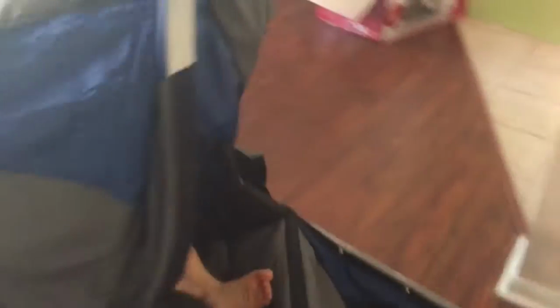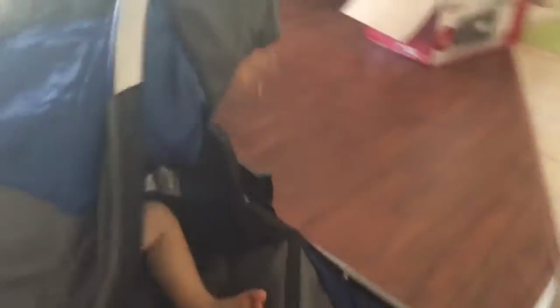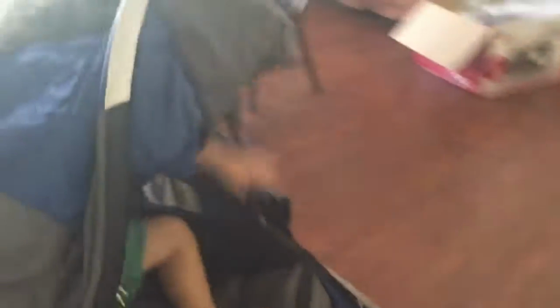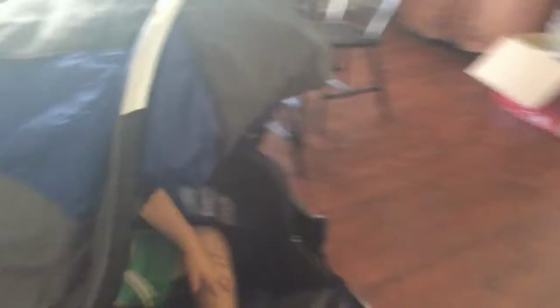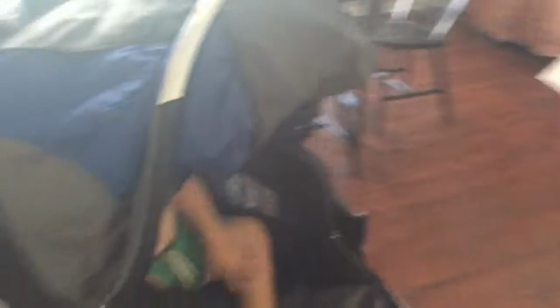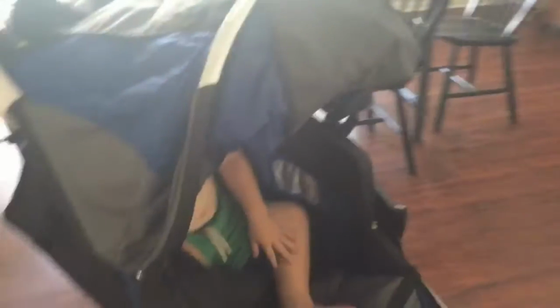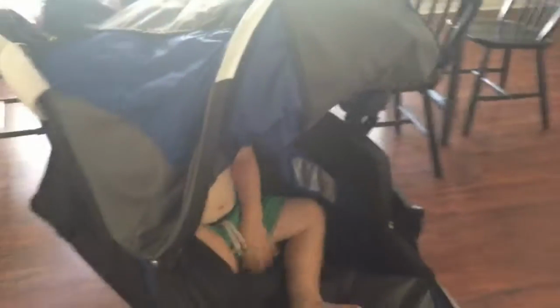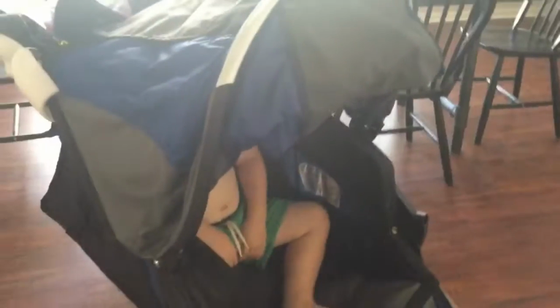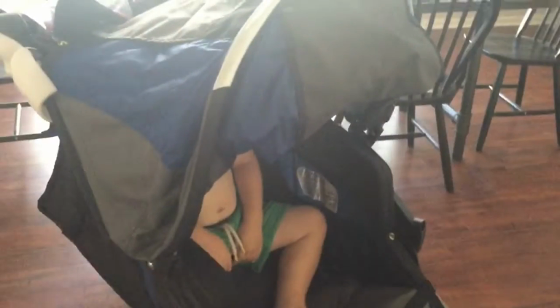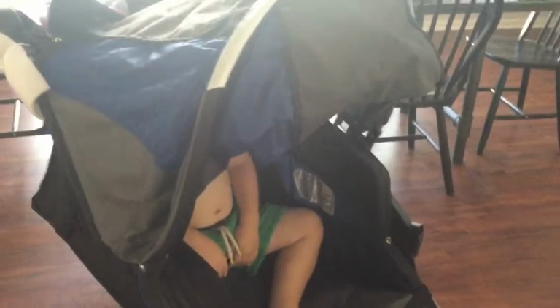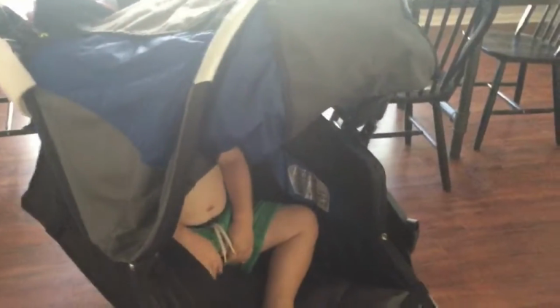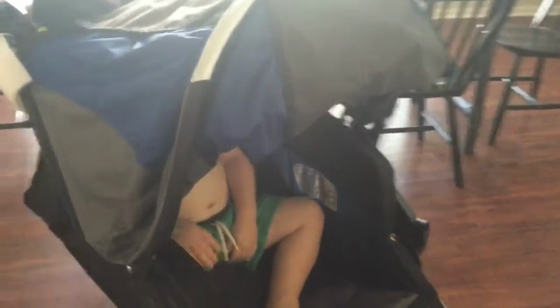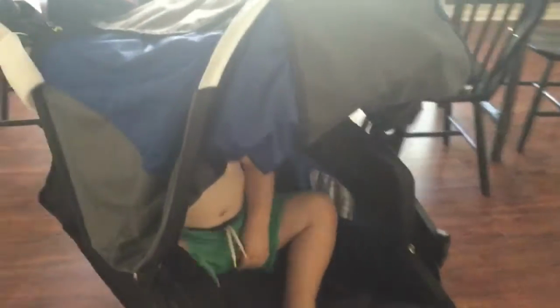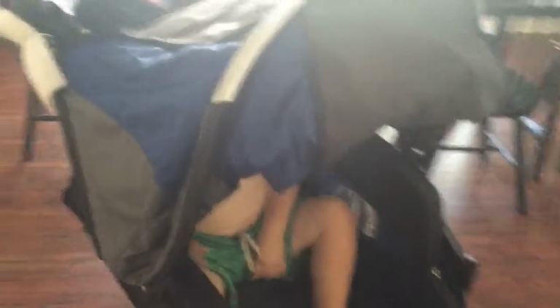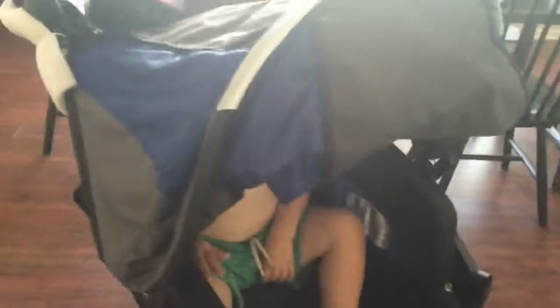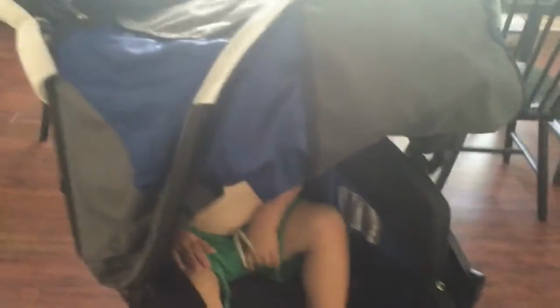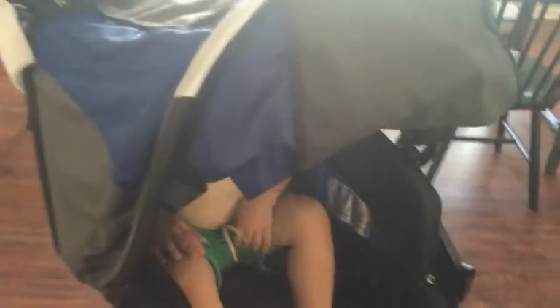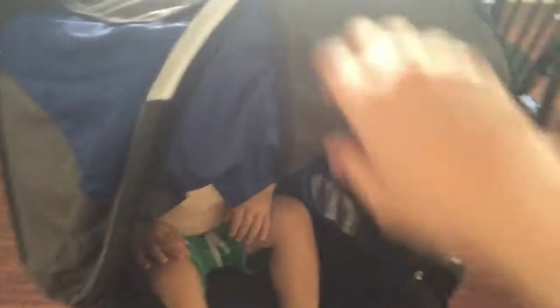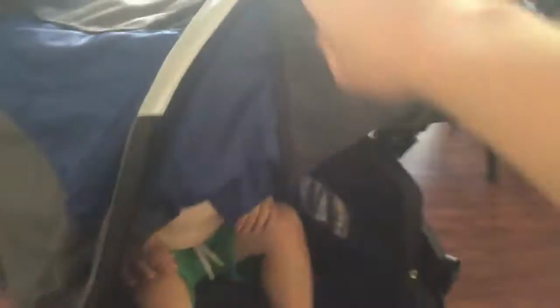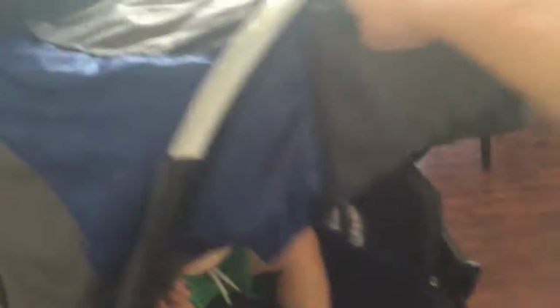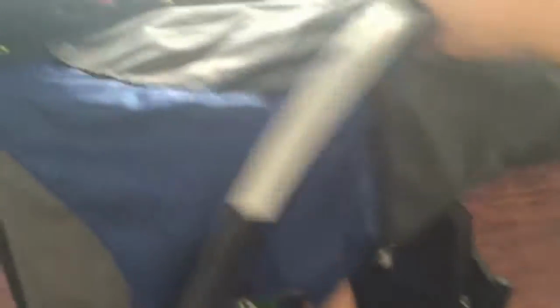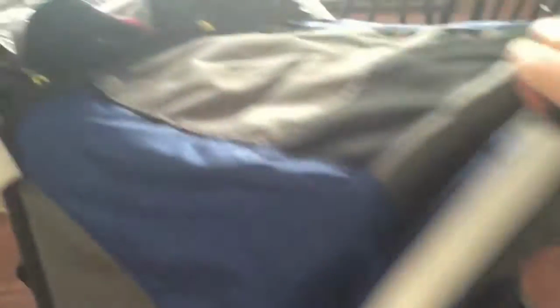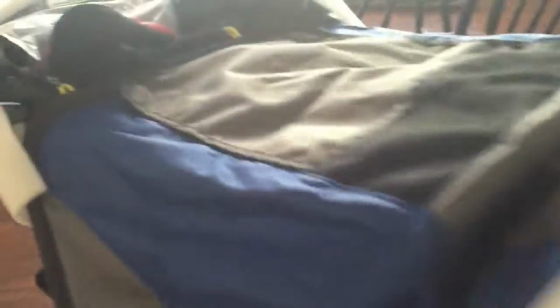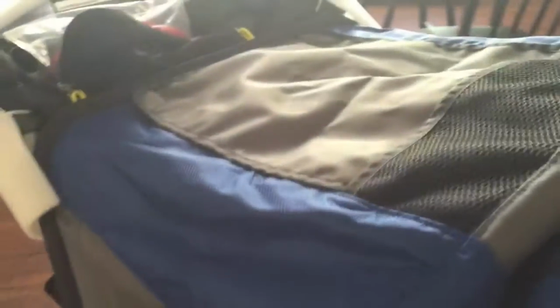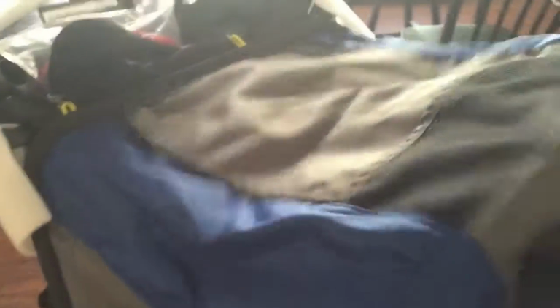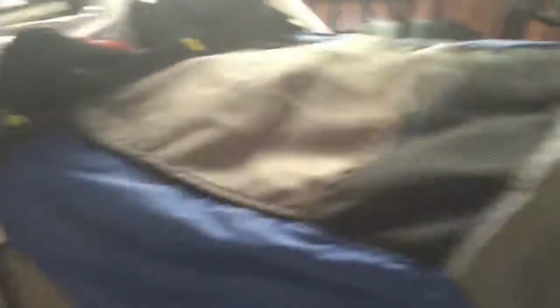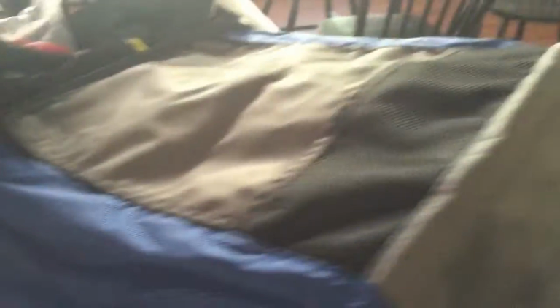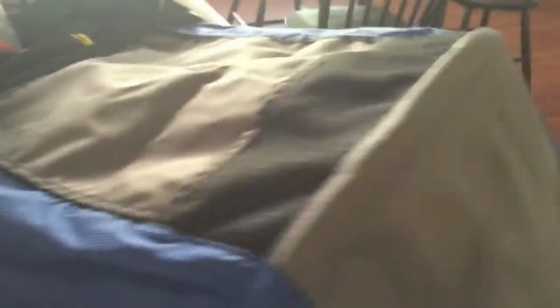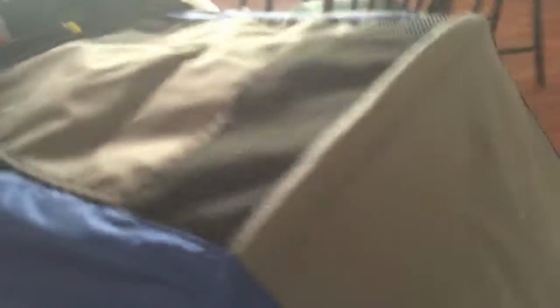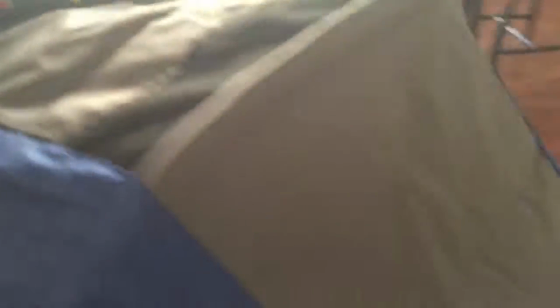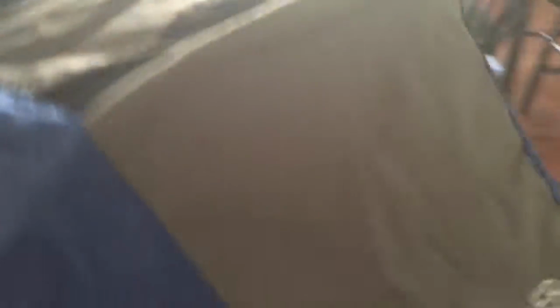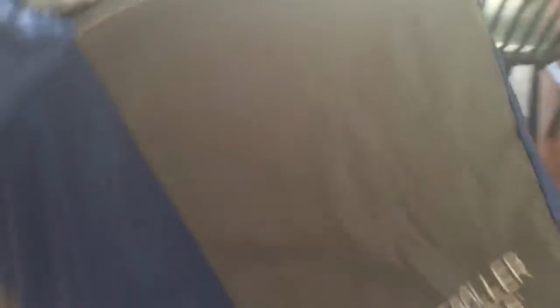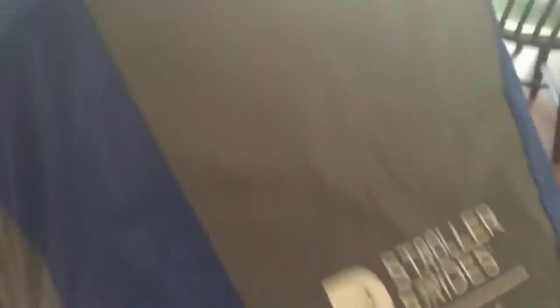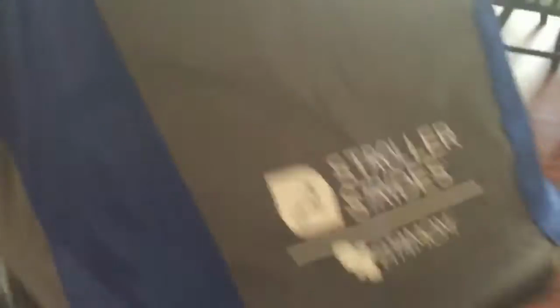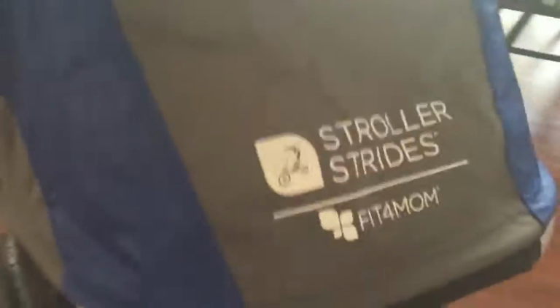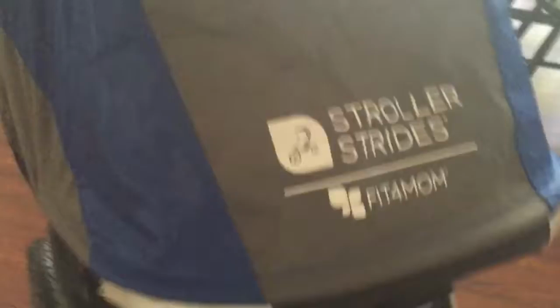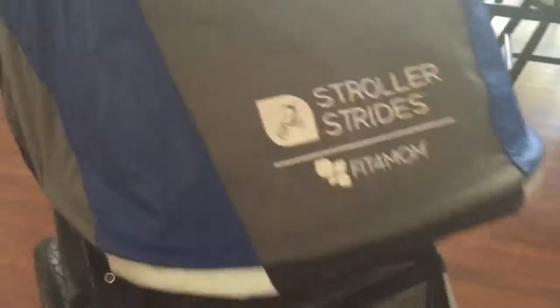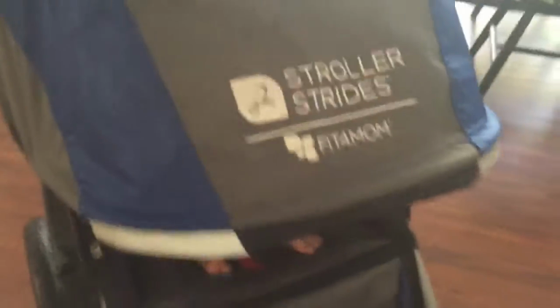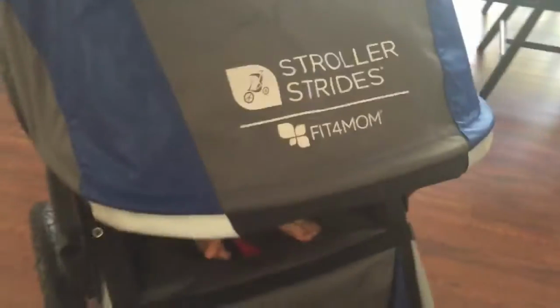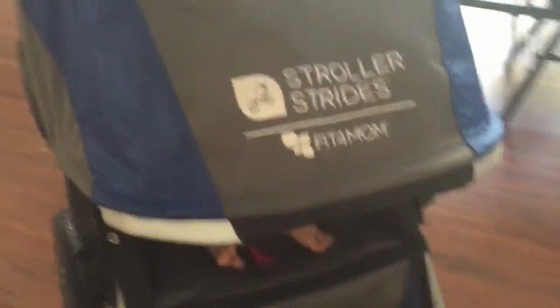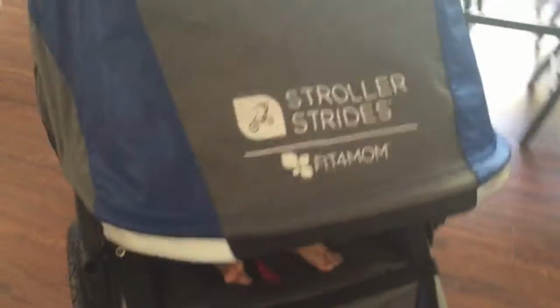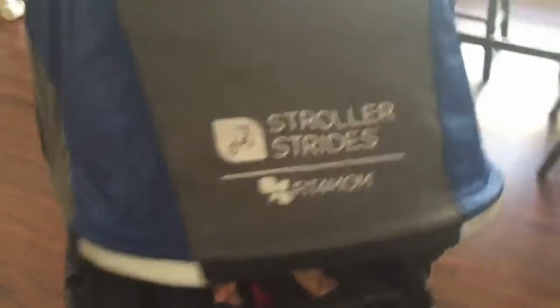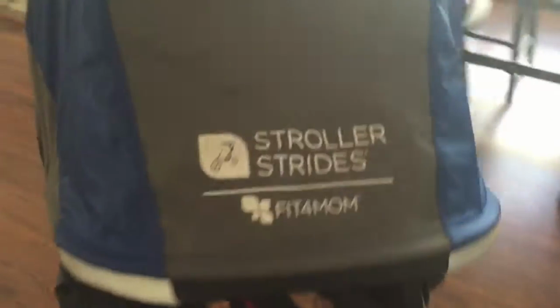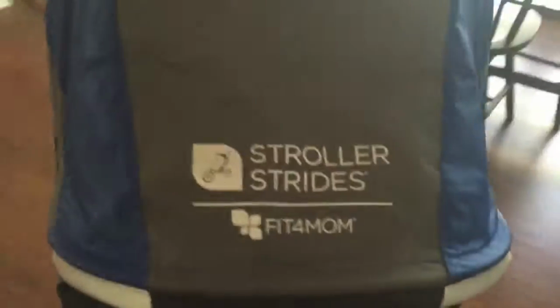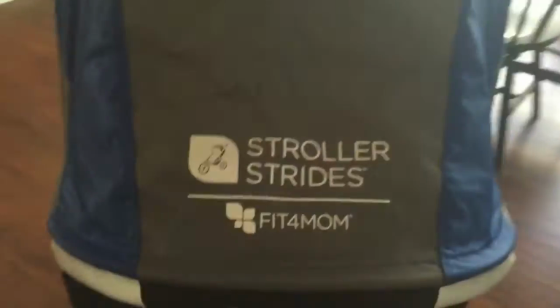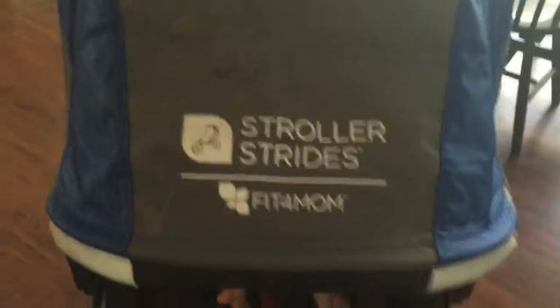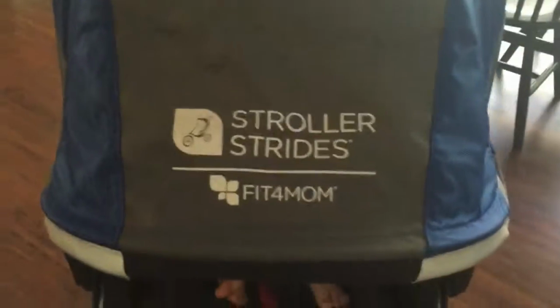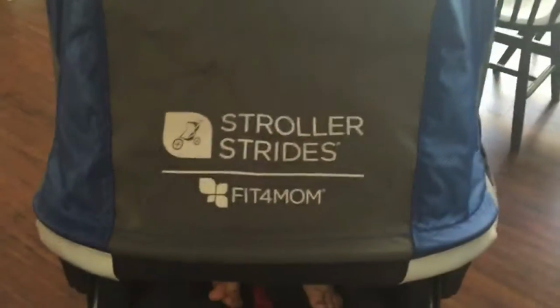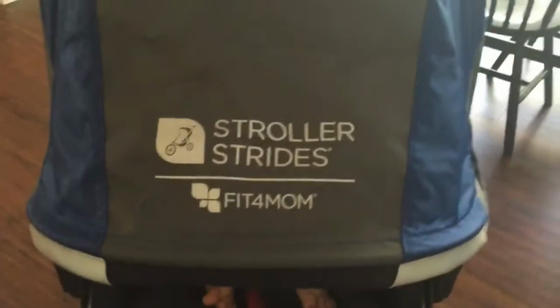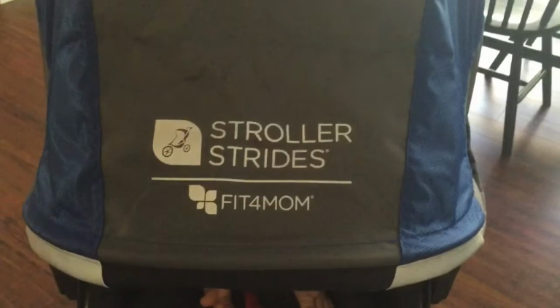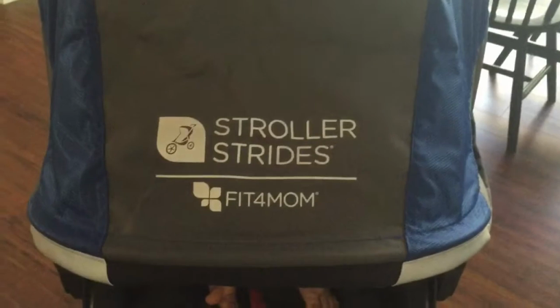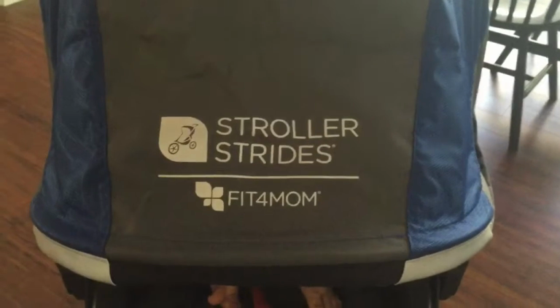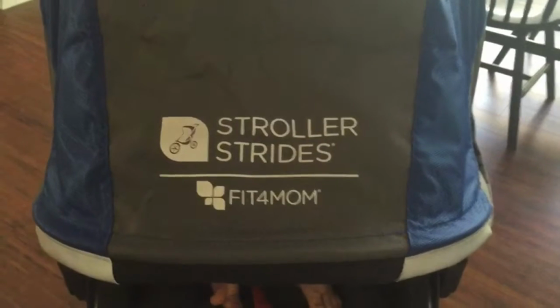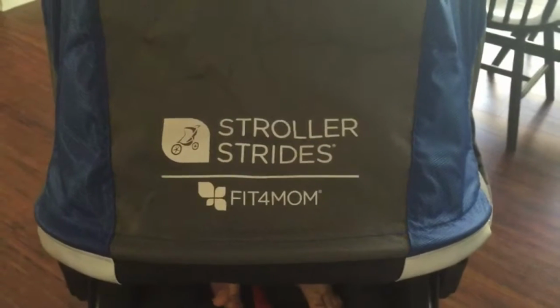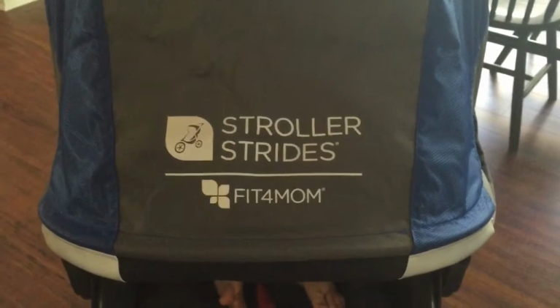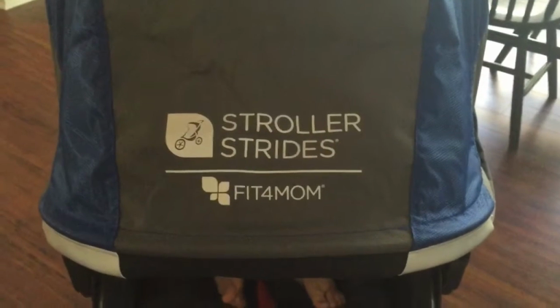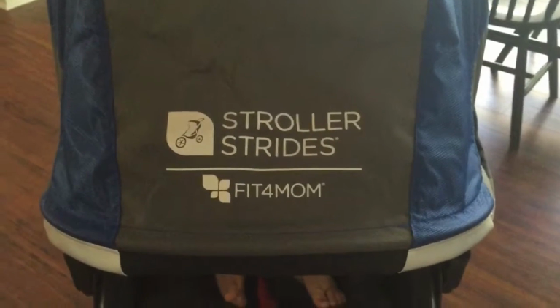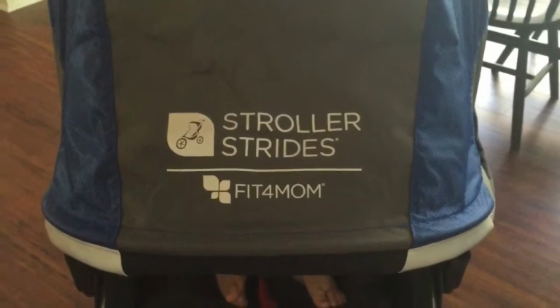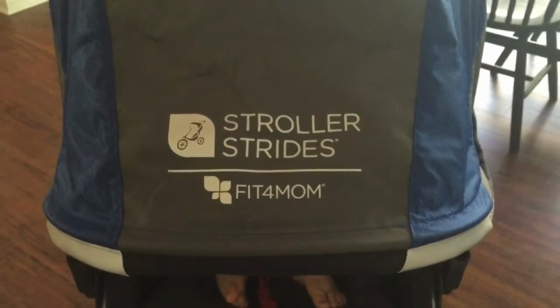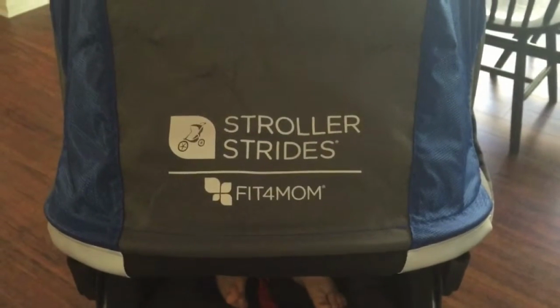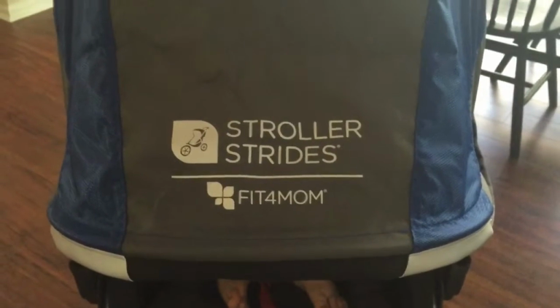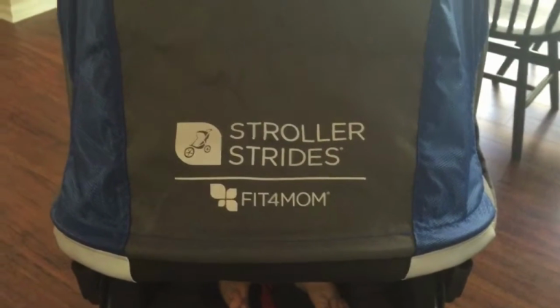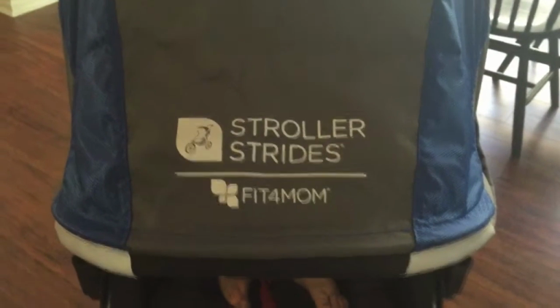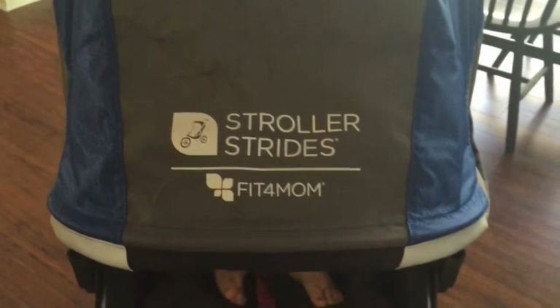It's got a nice big canopy with the Stroller Strides logo on the front.